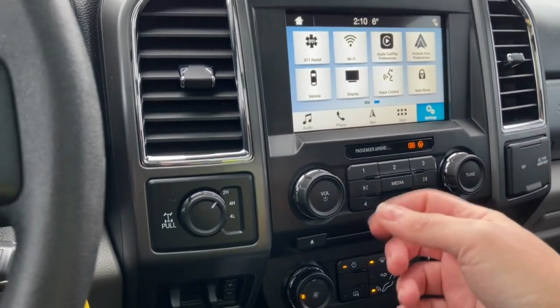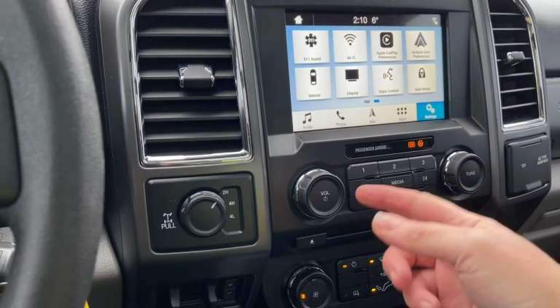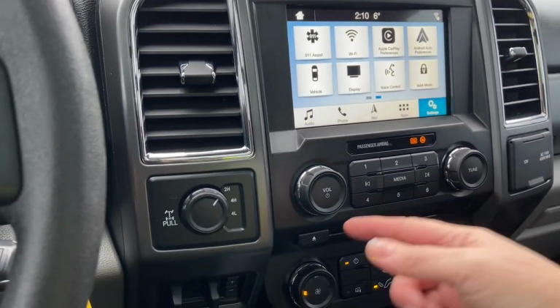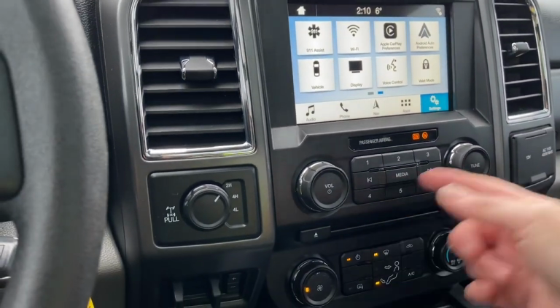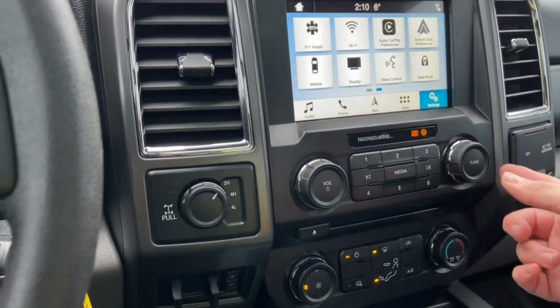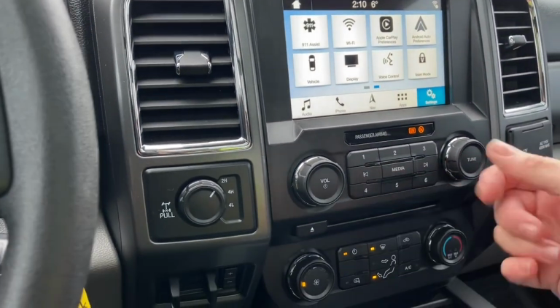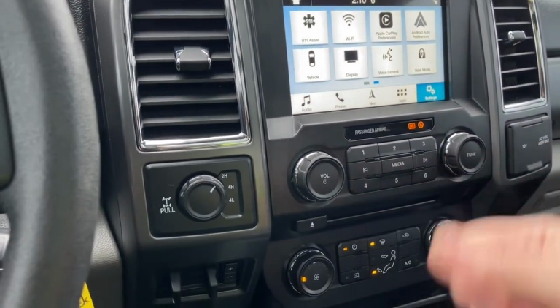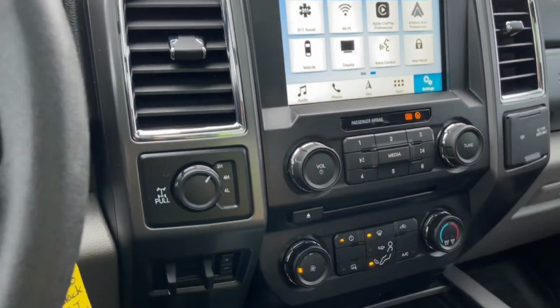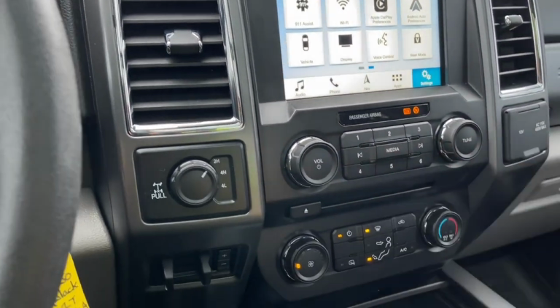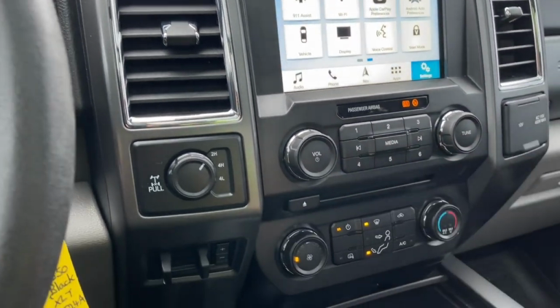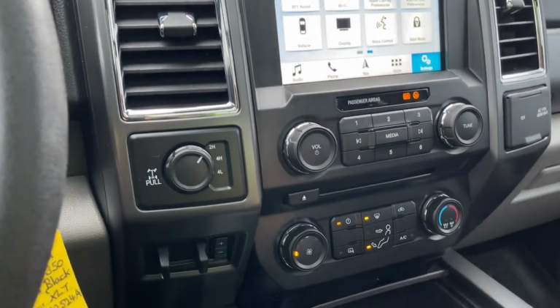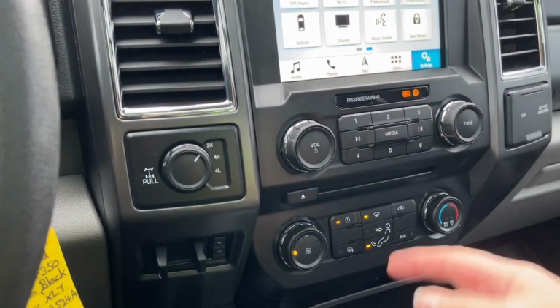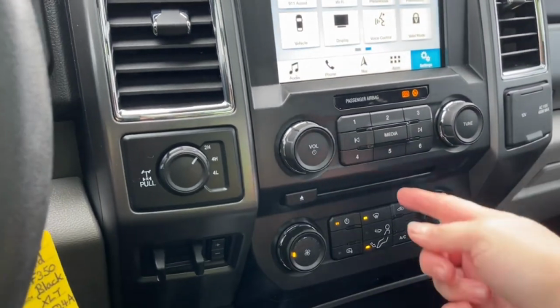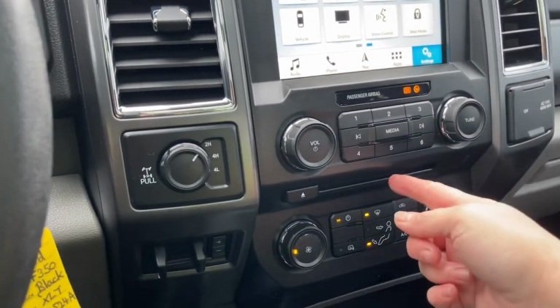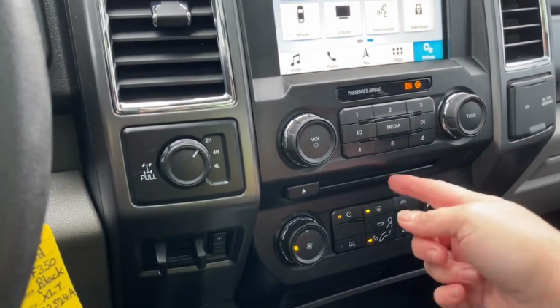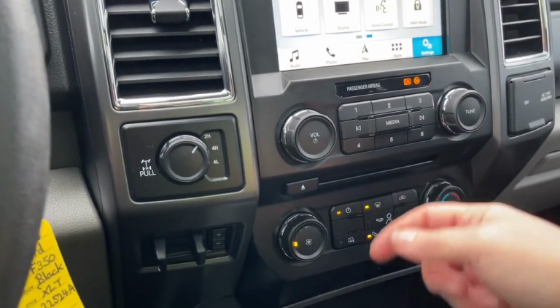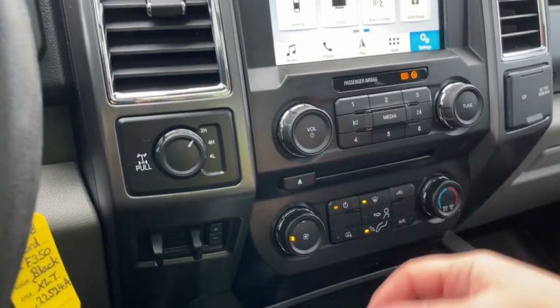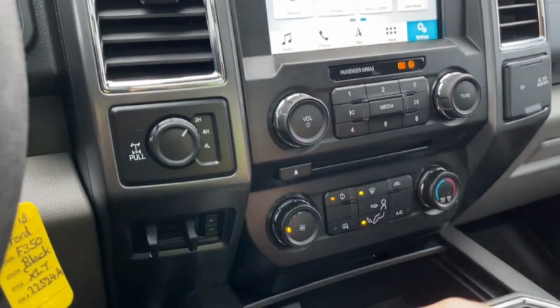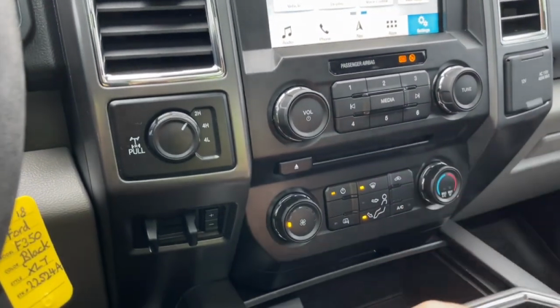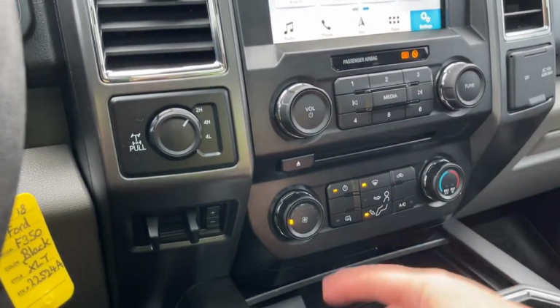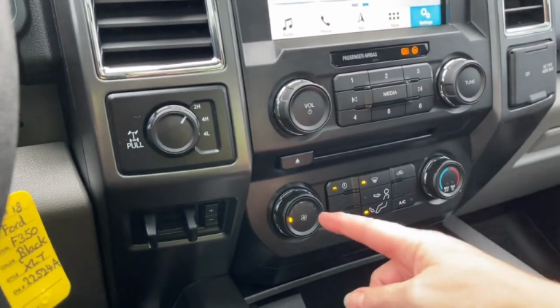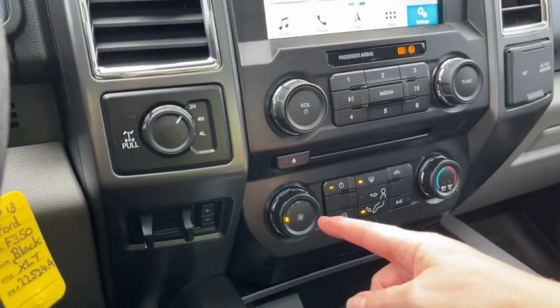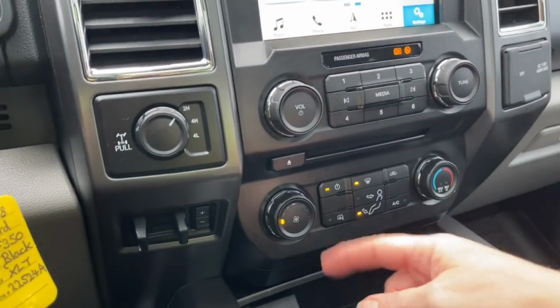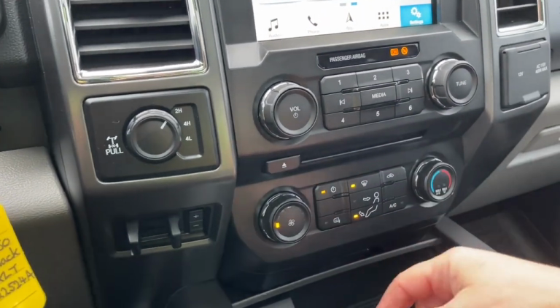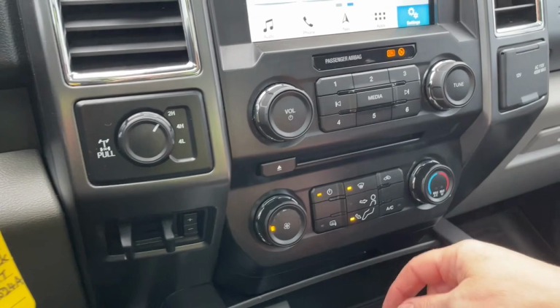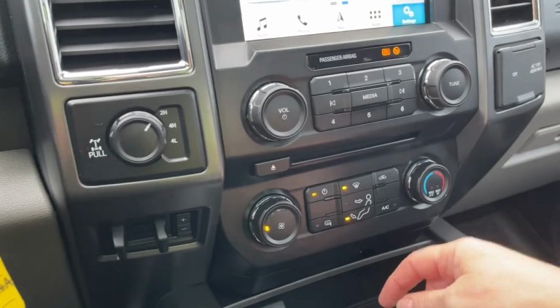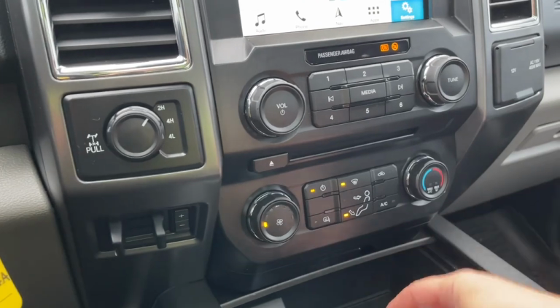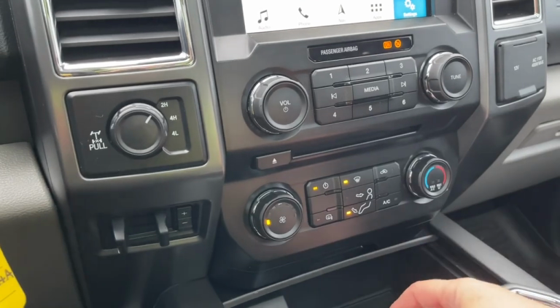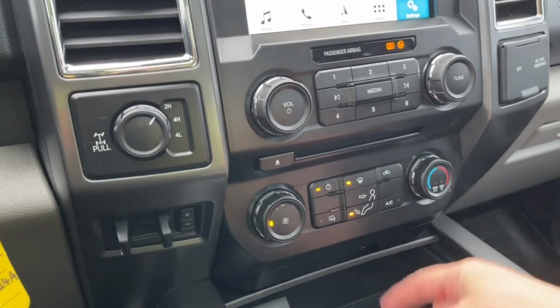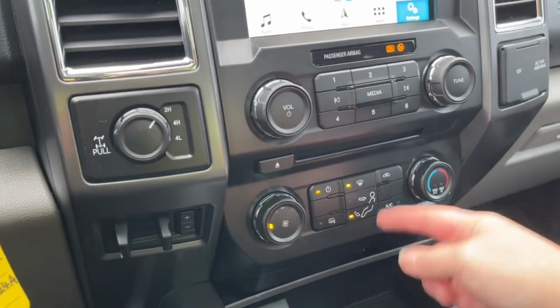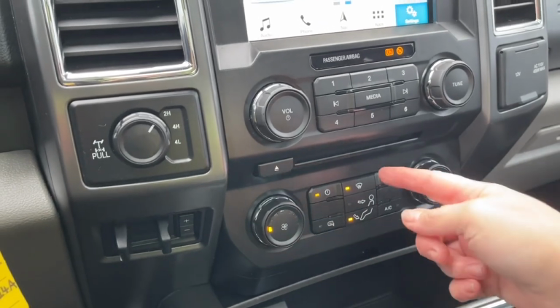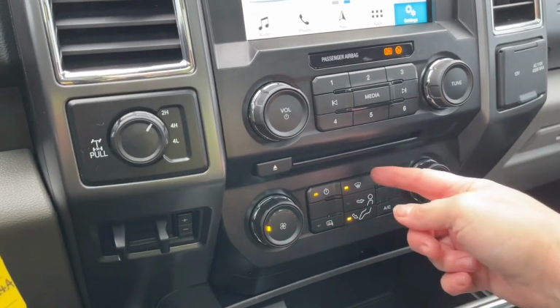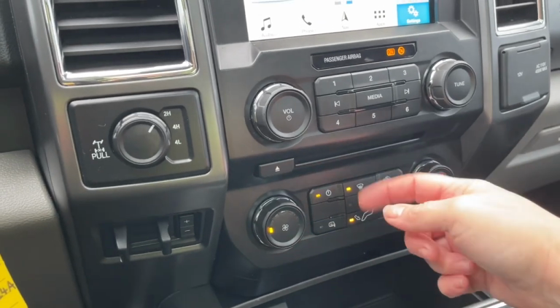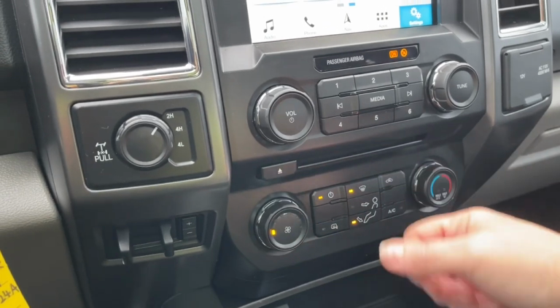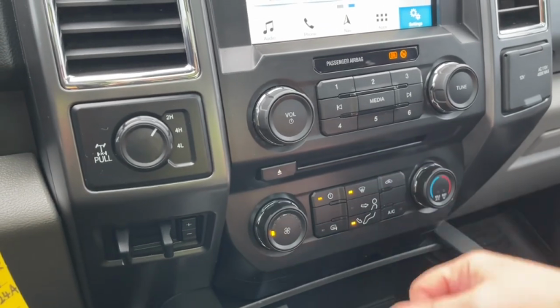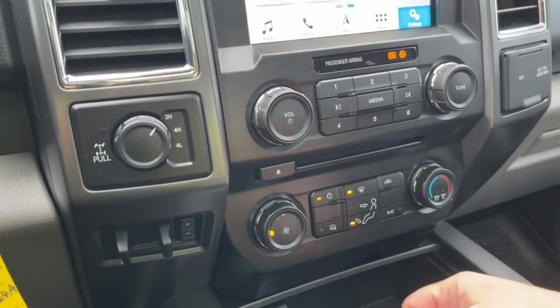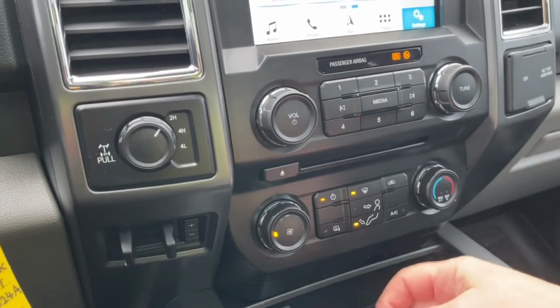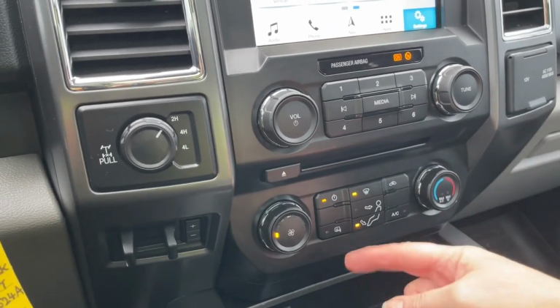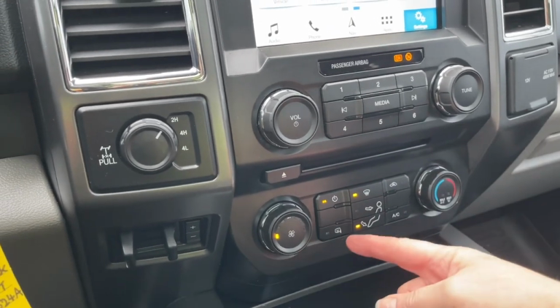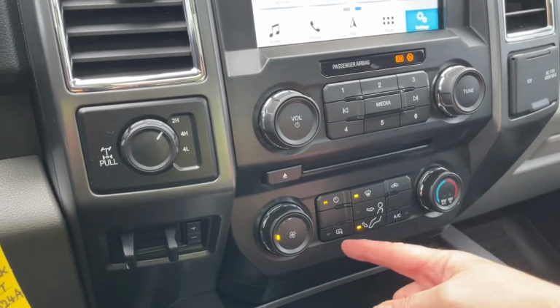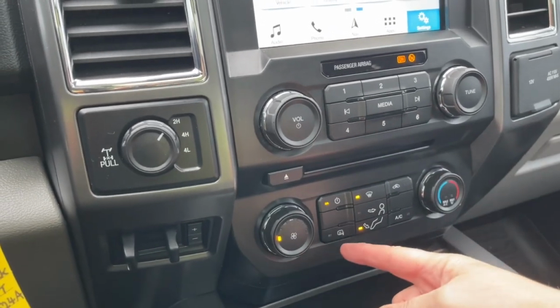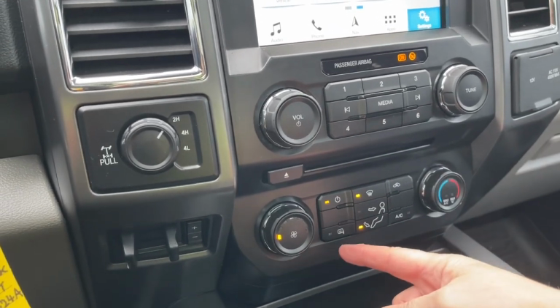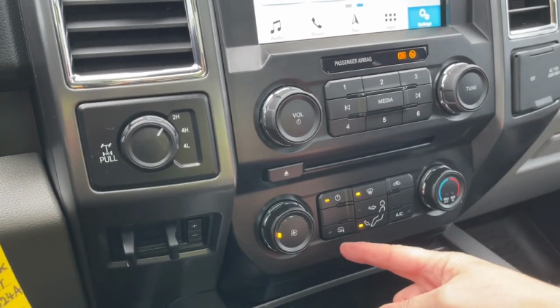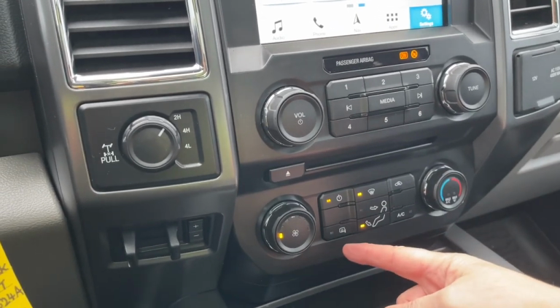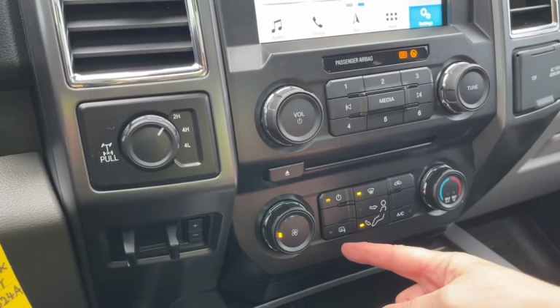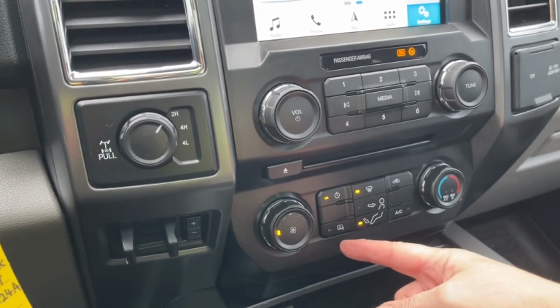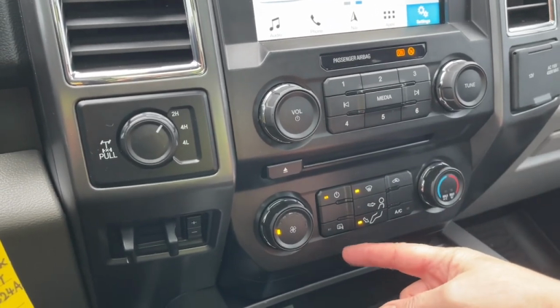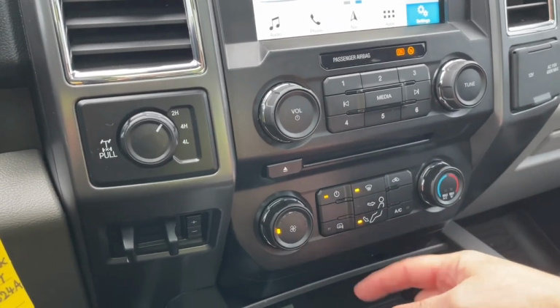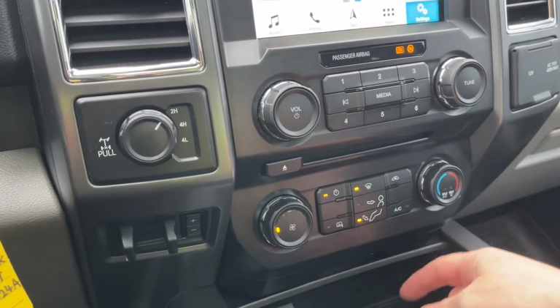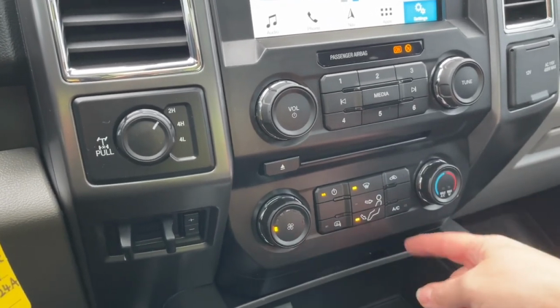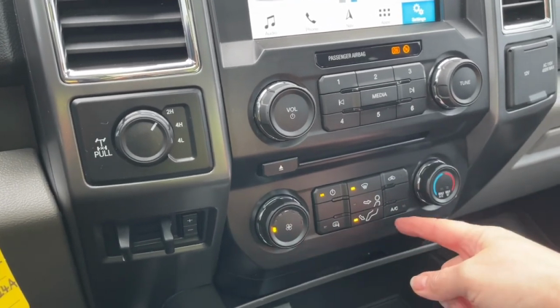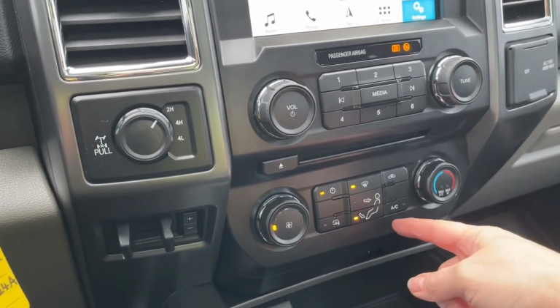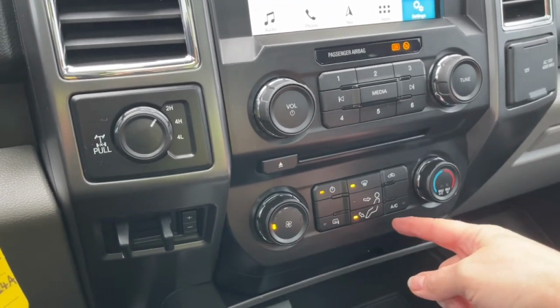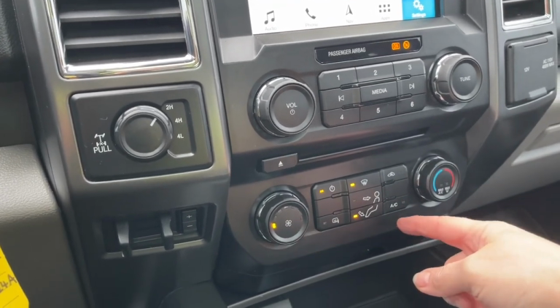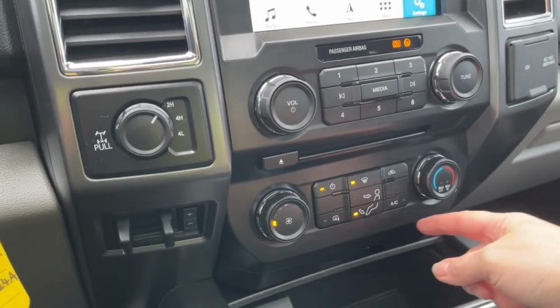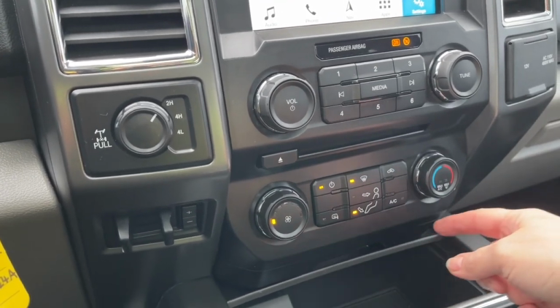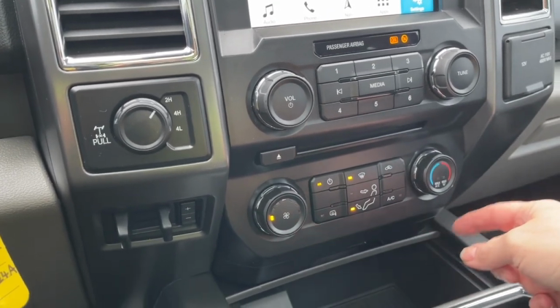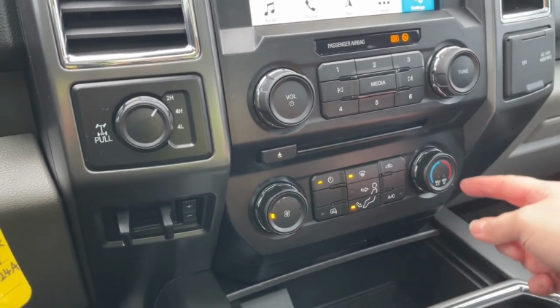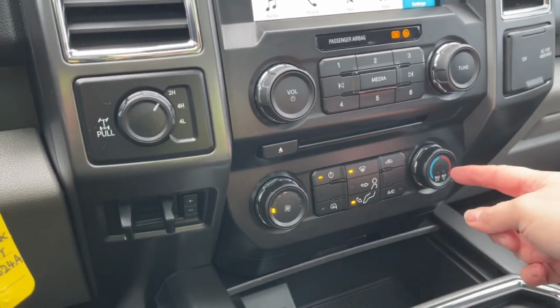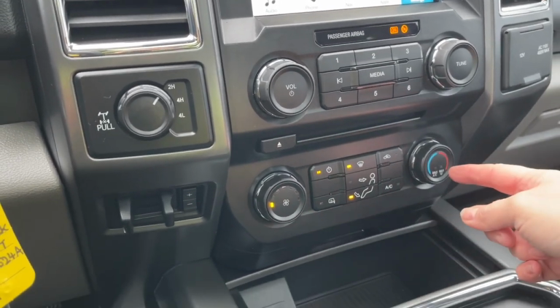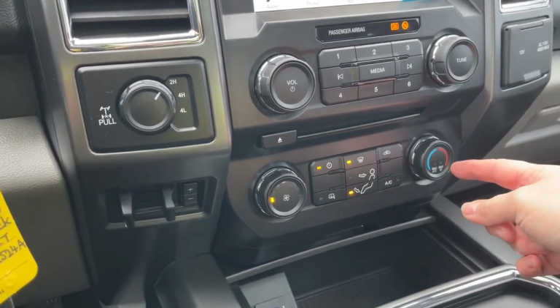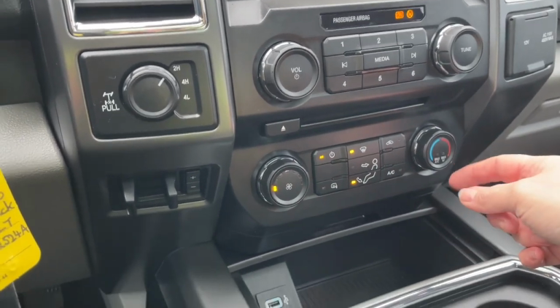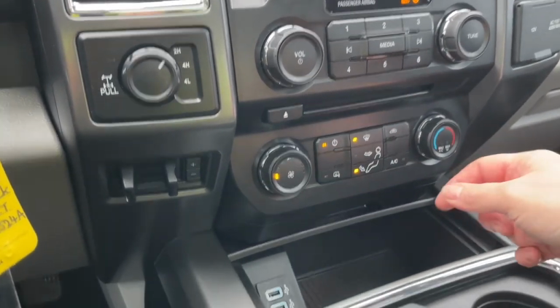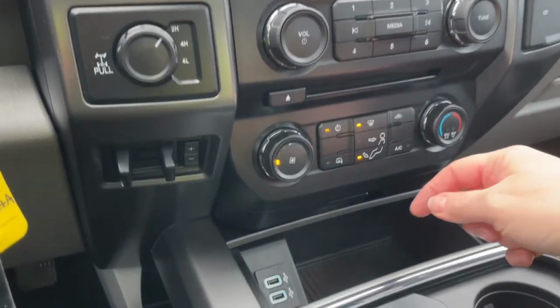There's volume and tuner, a CD player, and your fan control. Front defrost, heated side view mirrors, AC, and max AC.